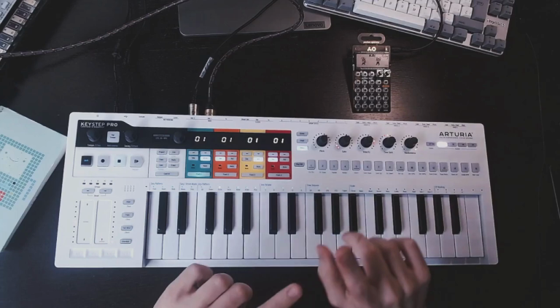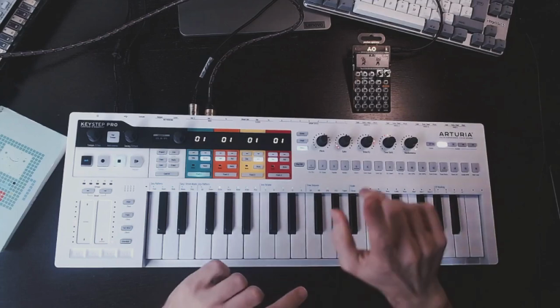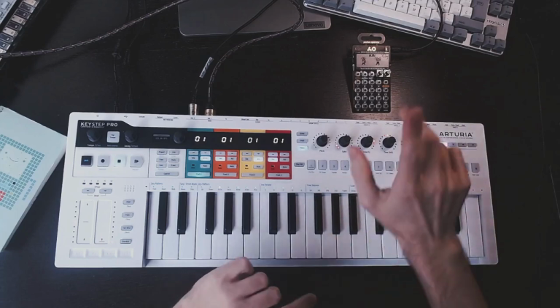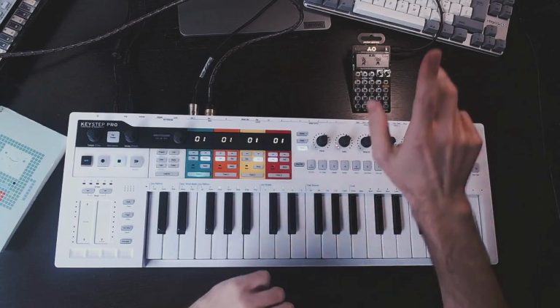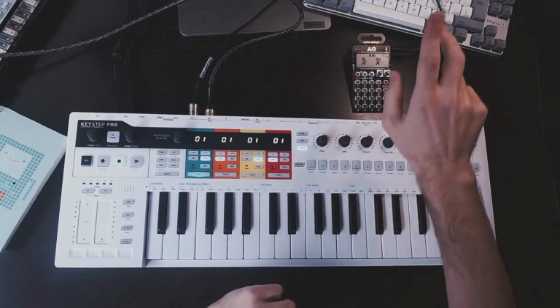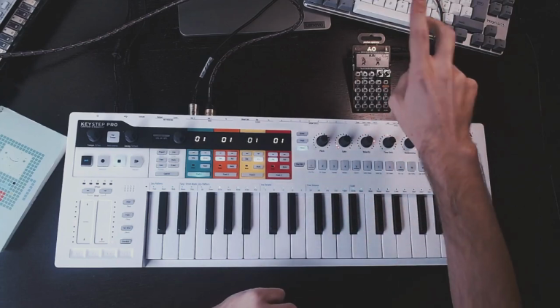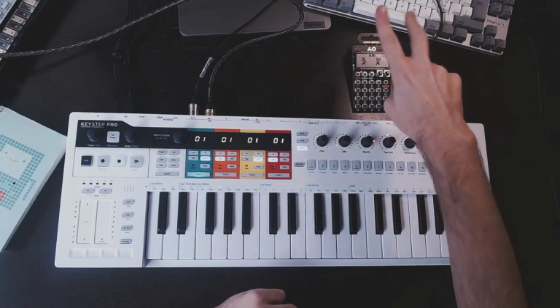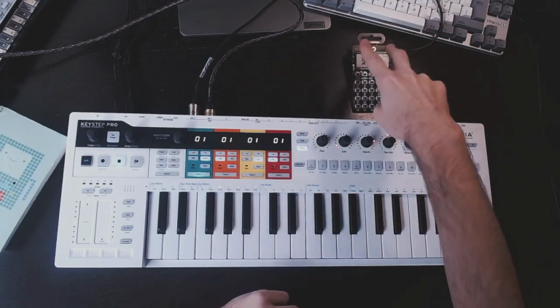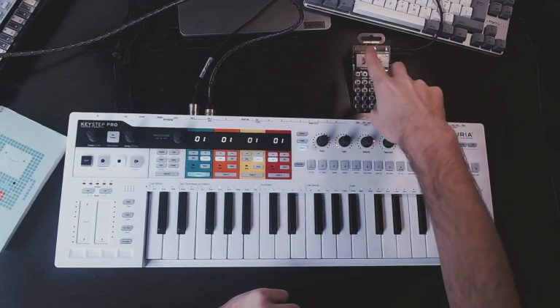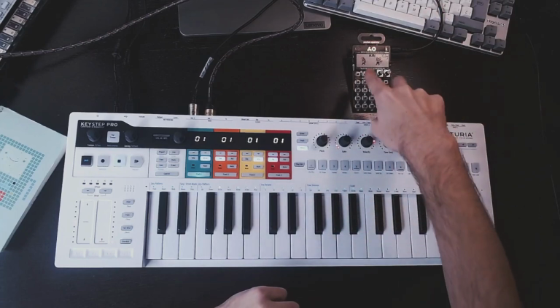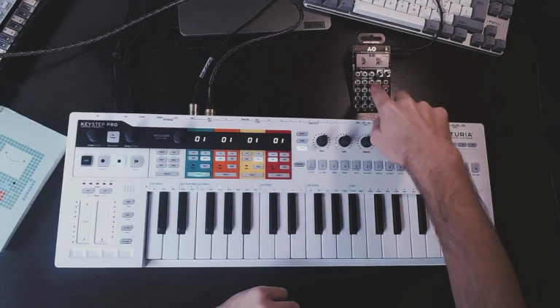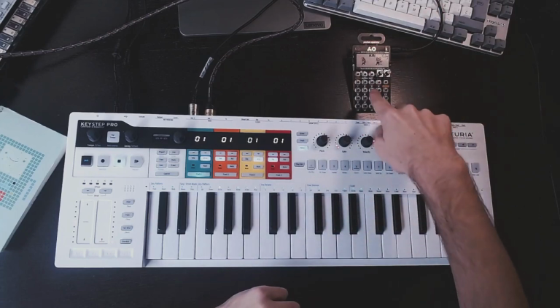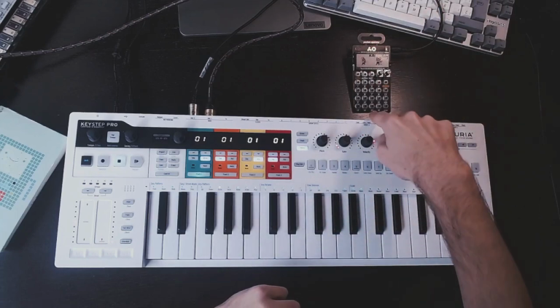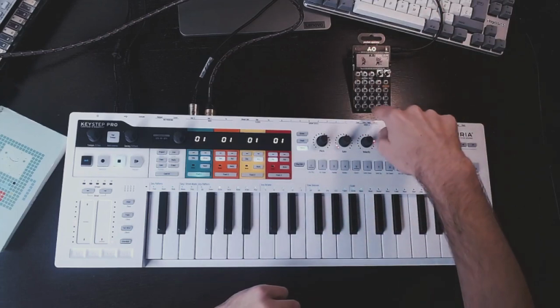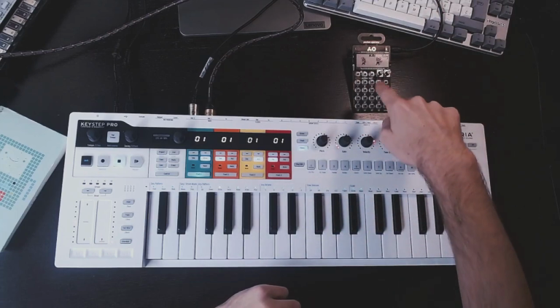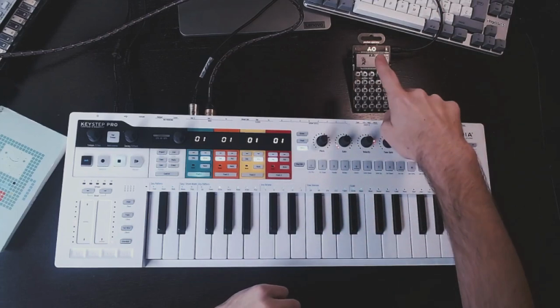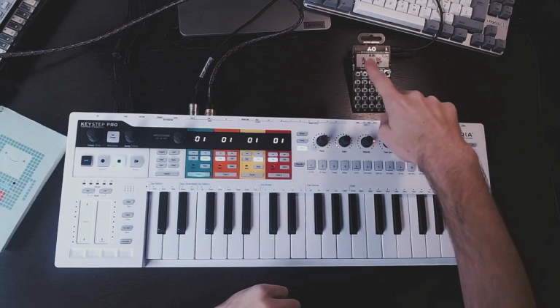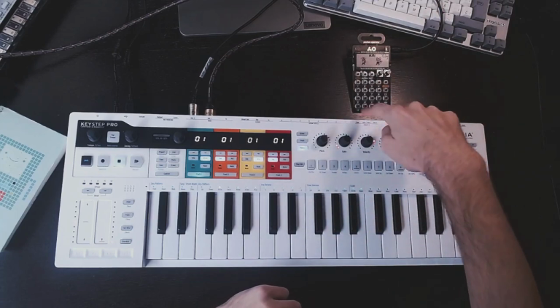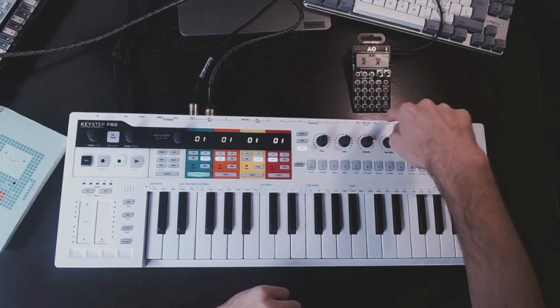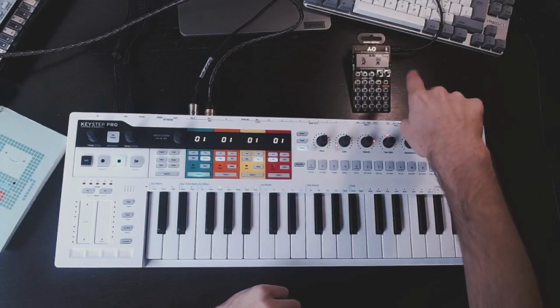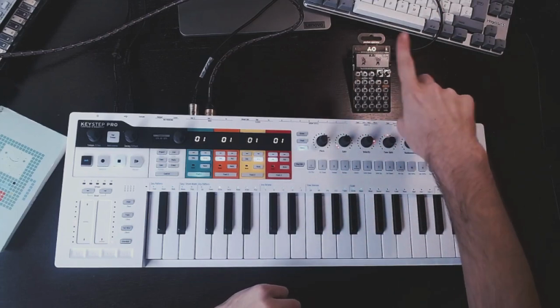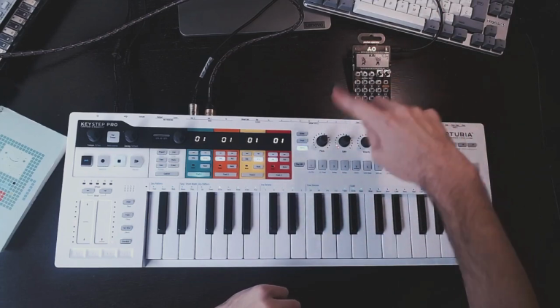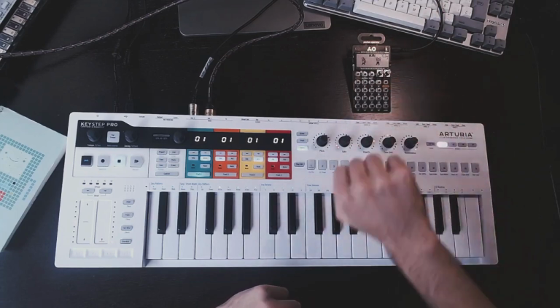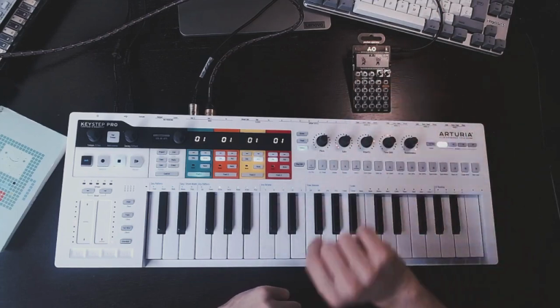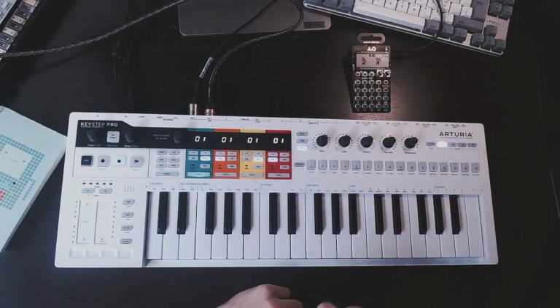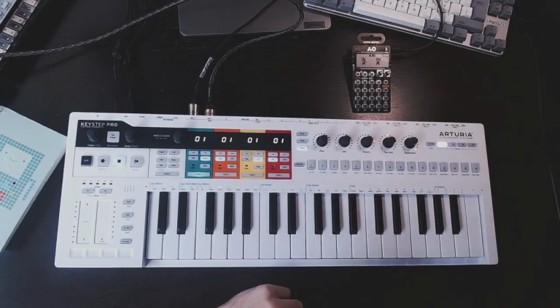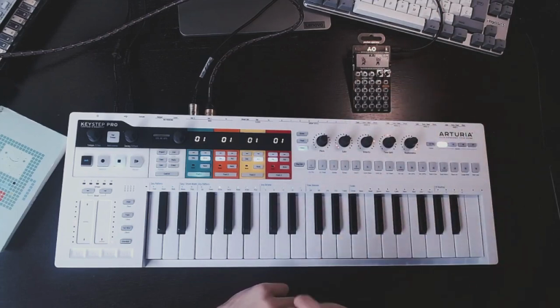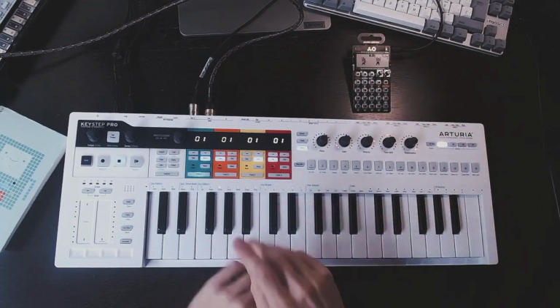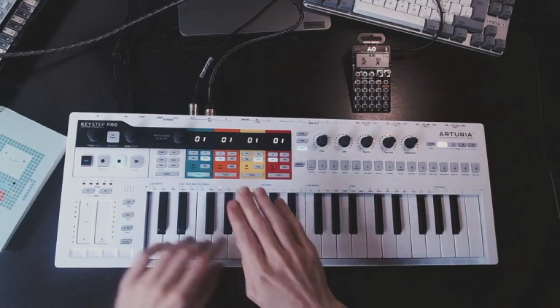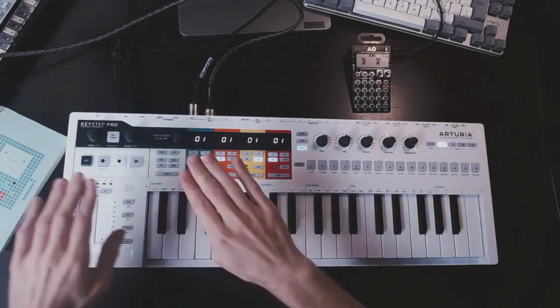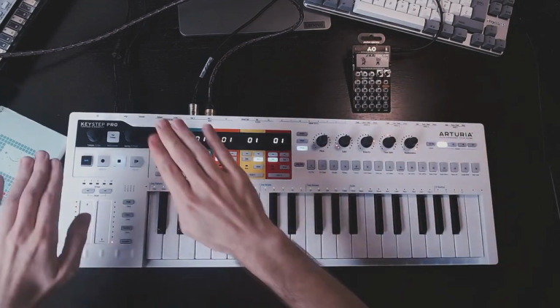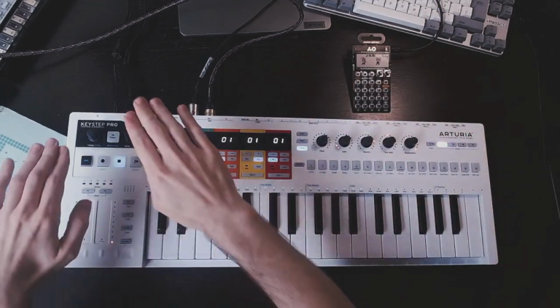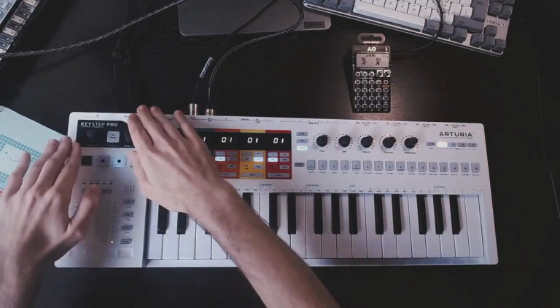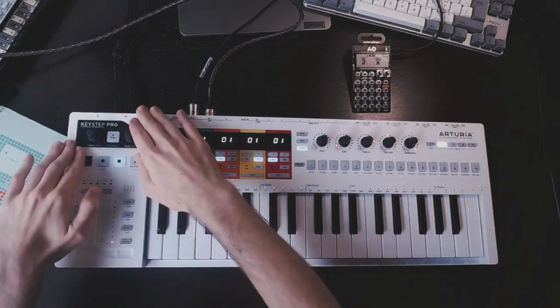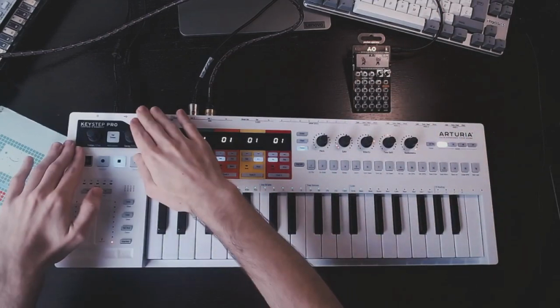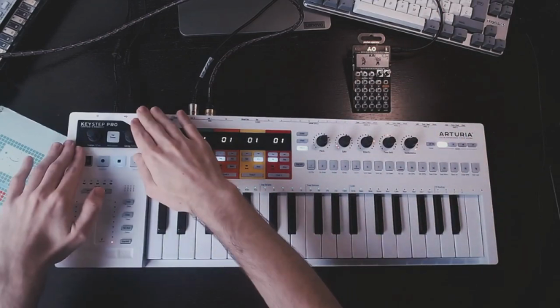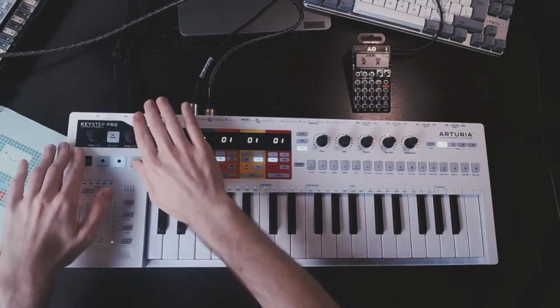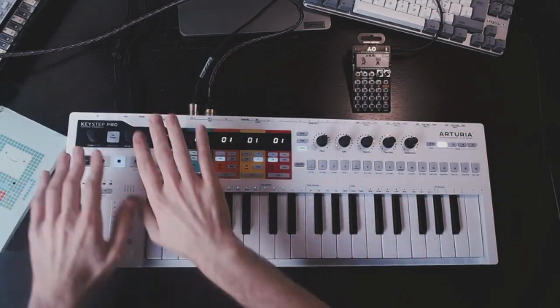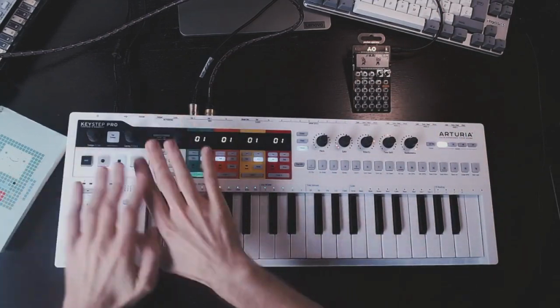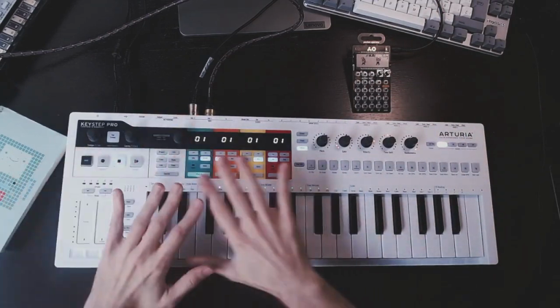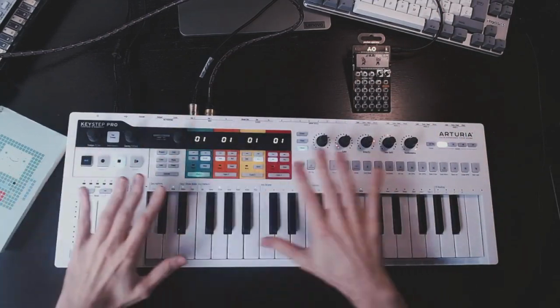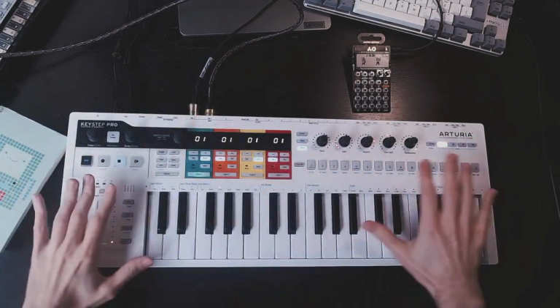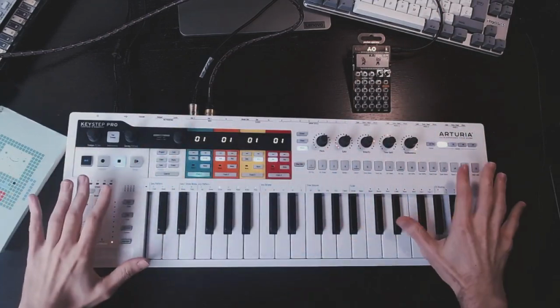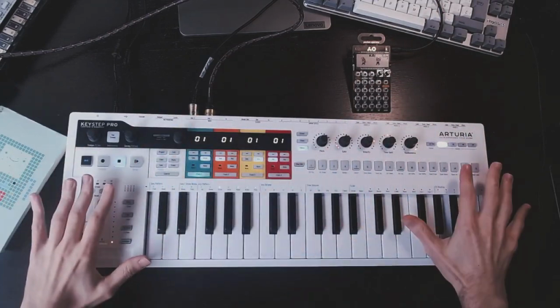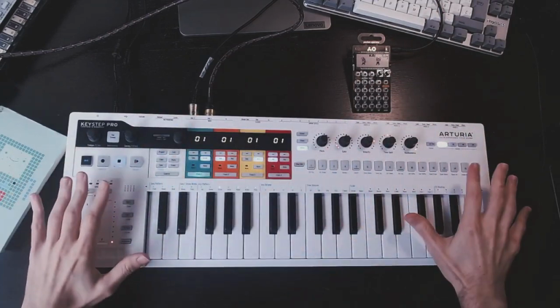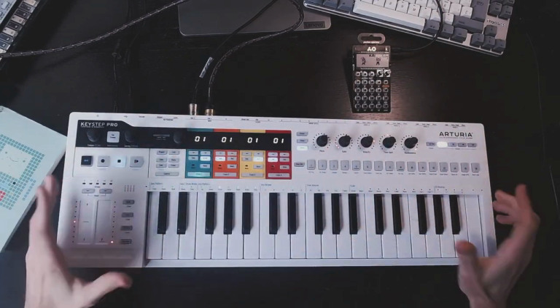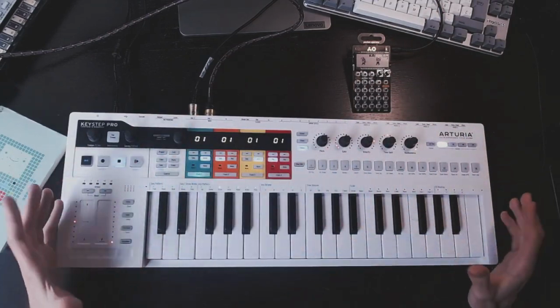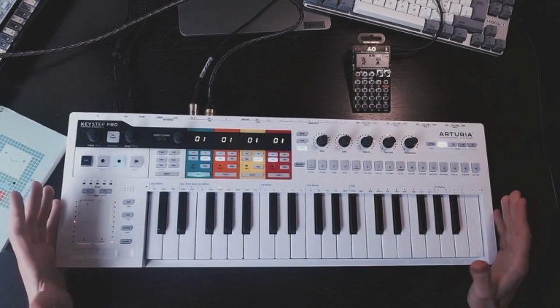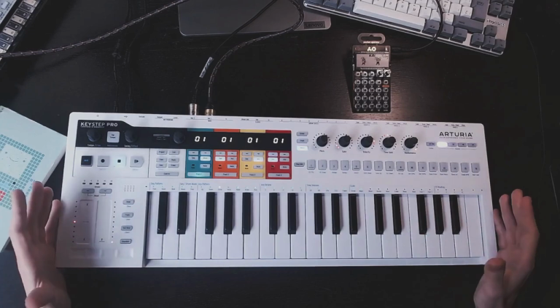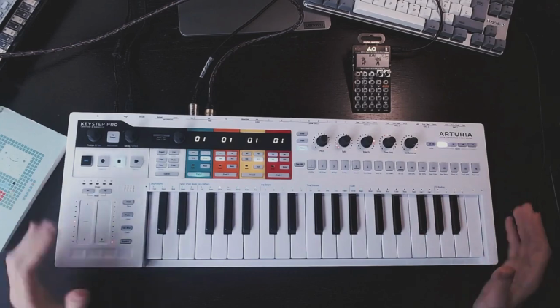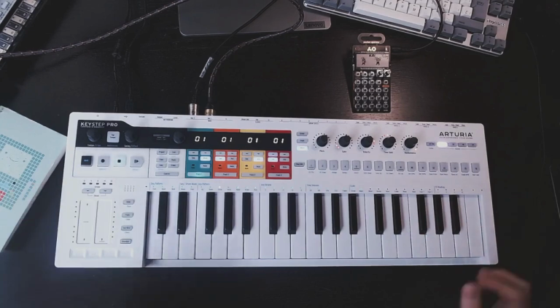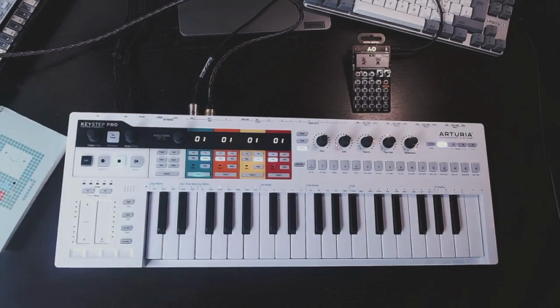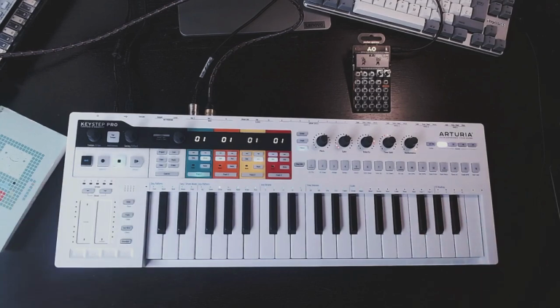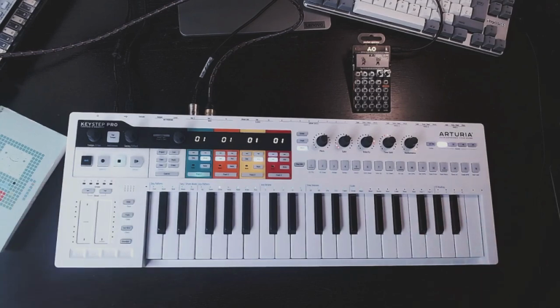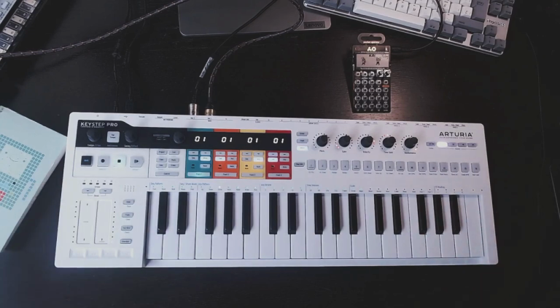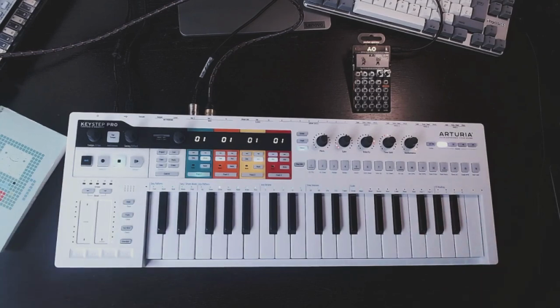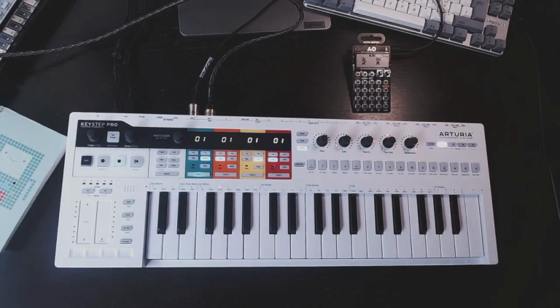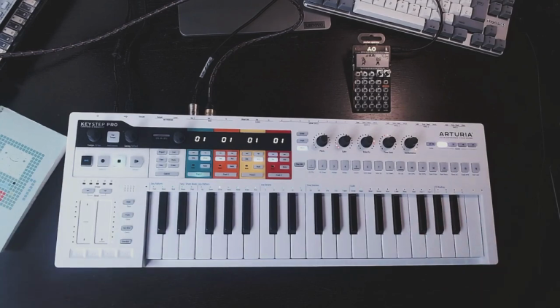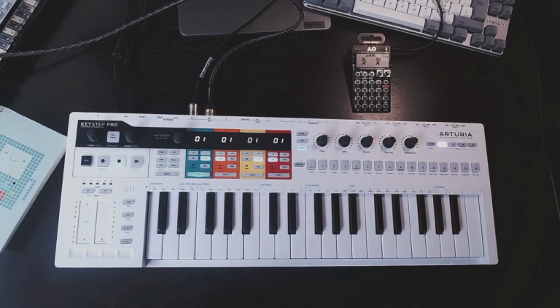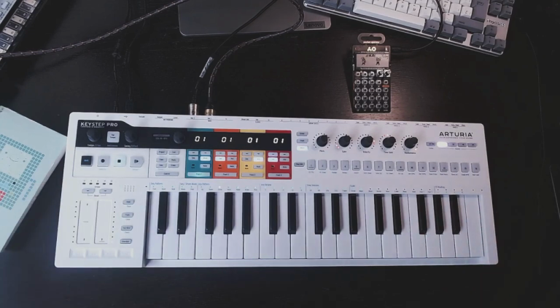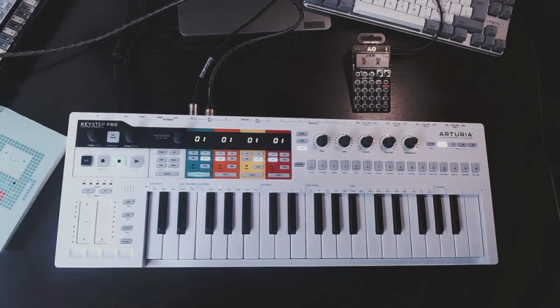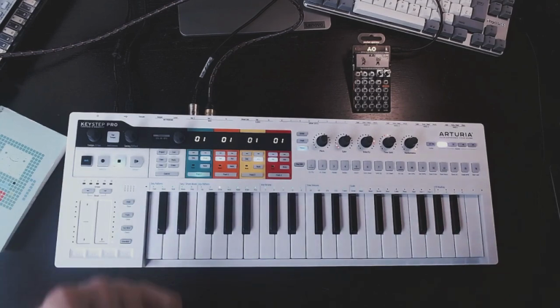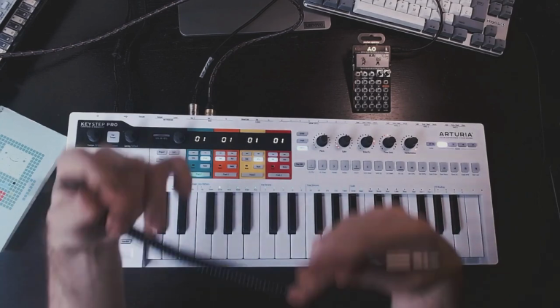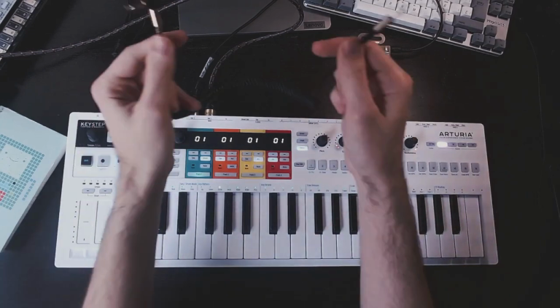So the question is, how do I sync my pocket operators to my new Arturia Keystep Pro, which is an awesome controller and sequencer, by the way?